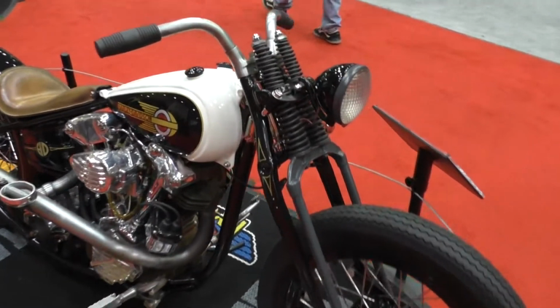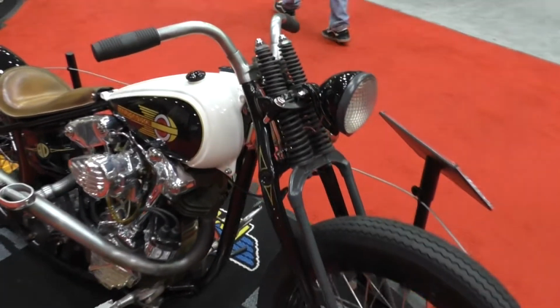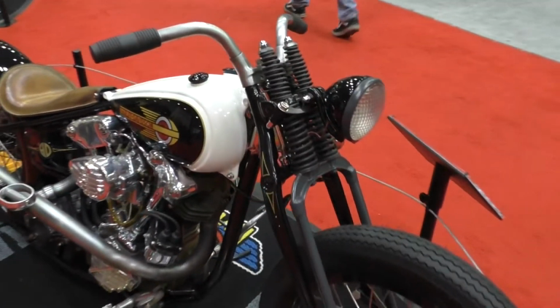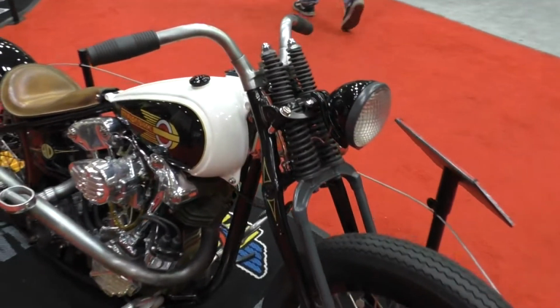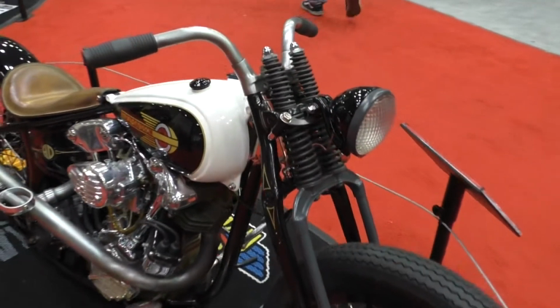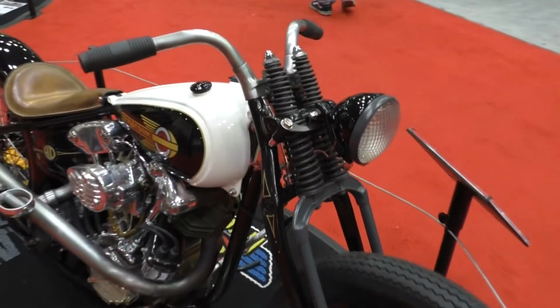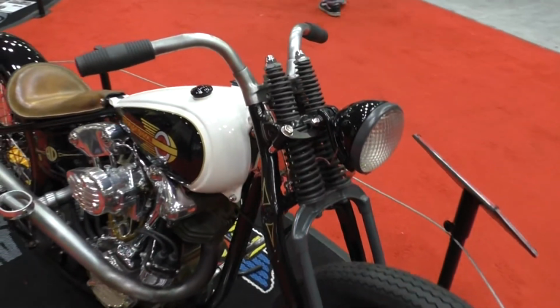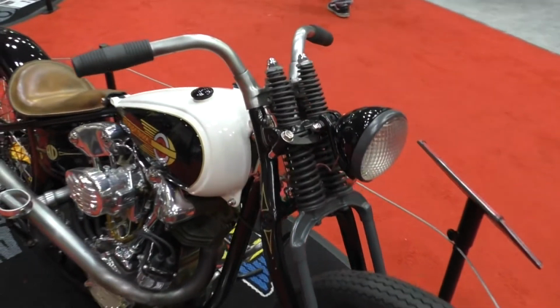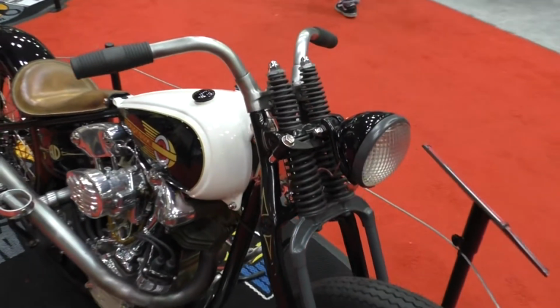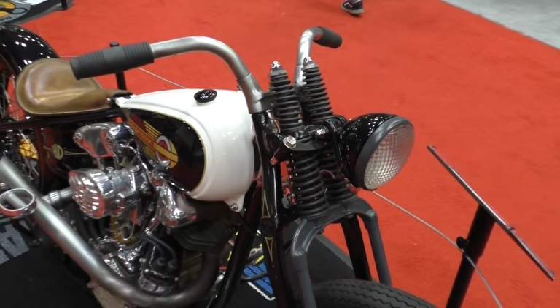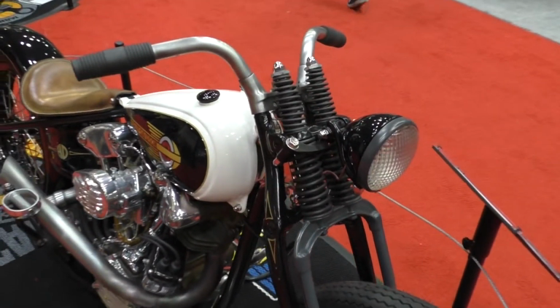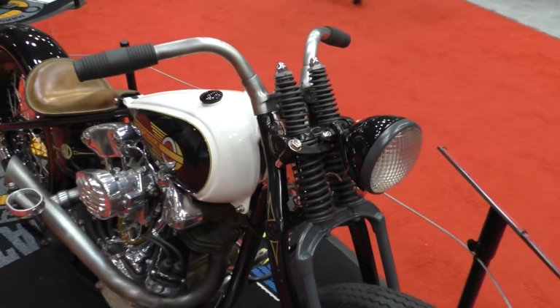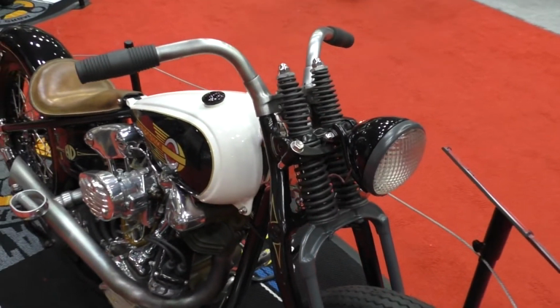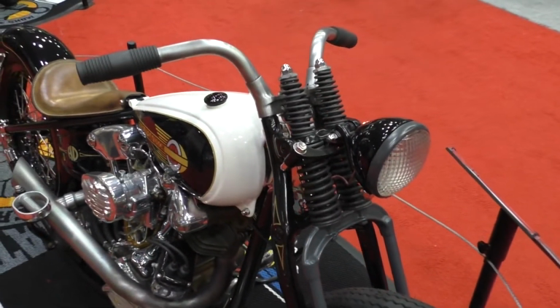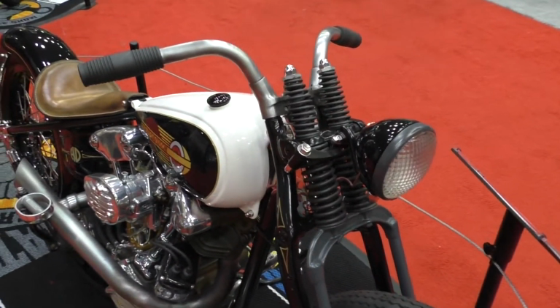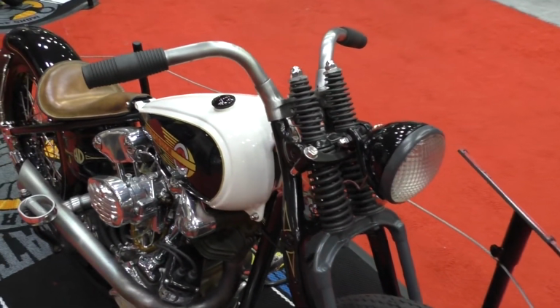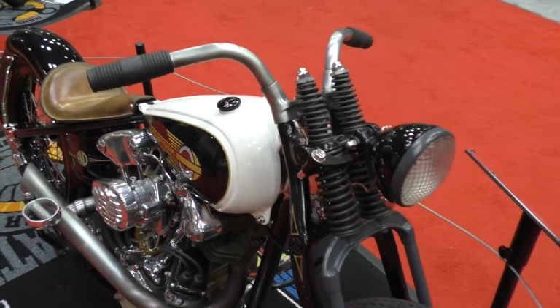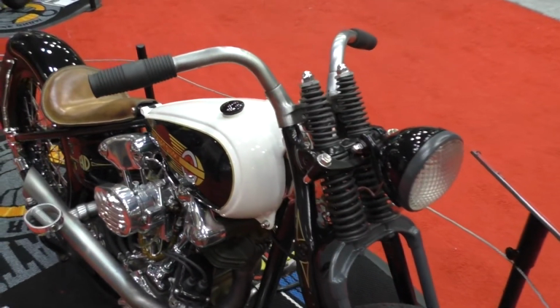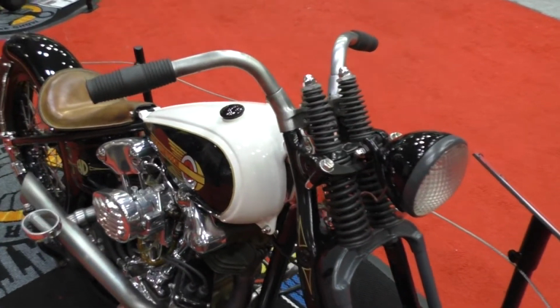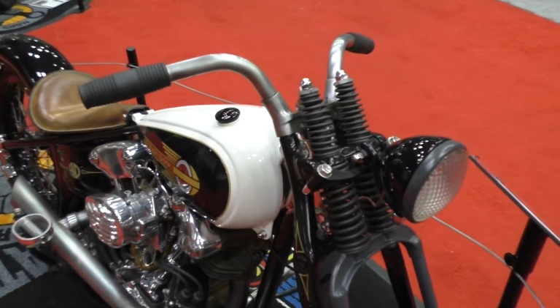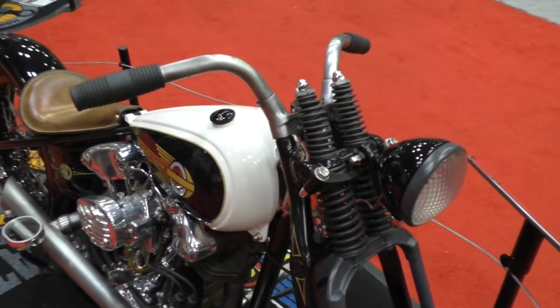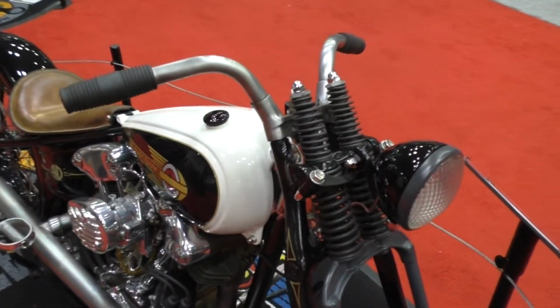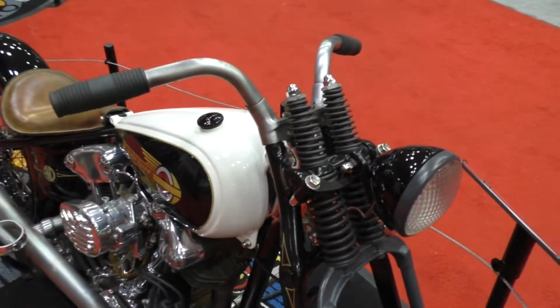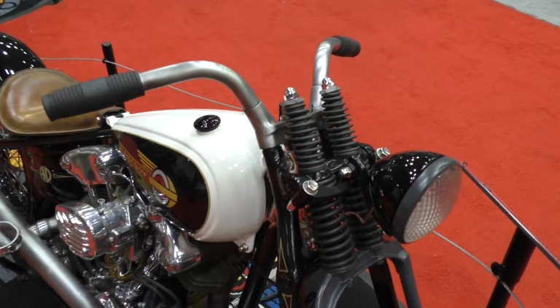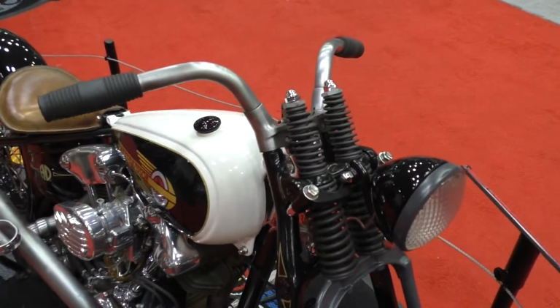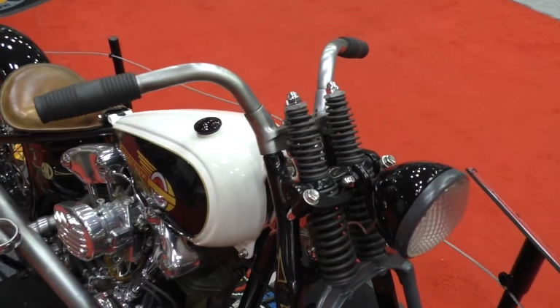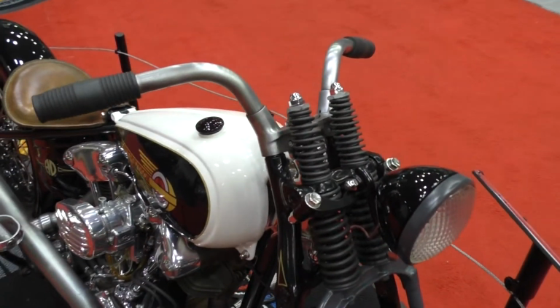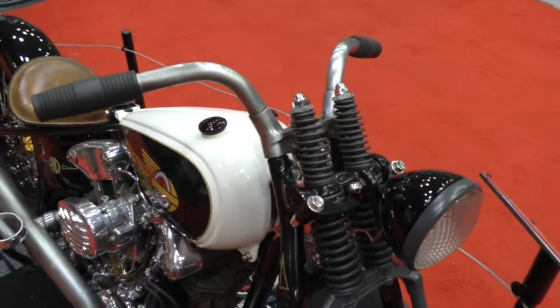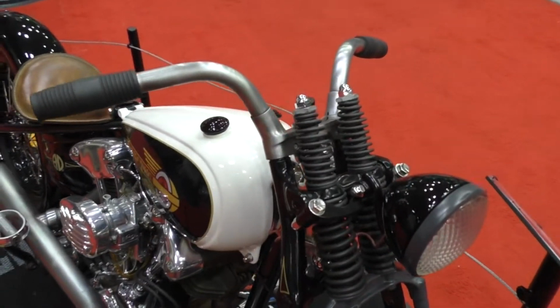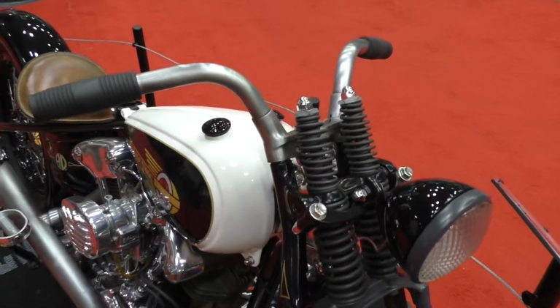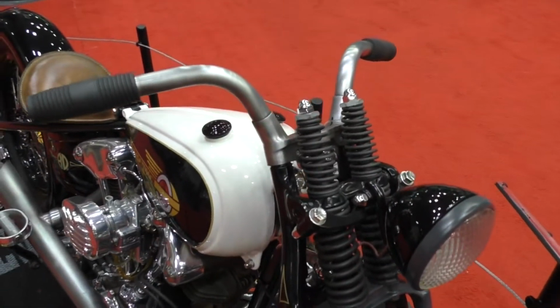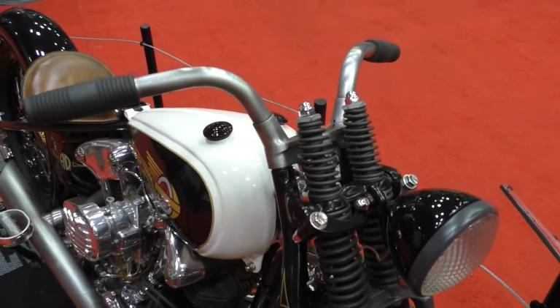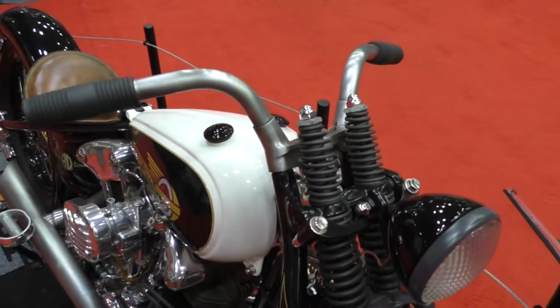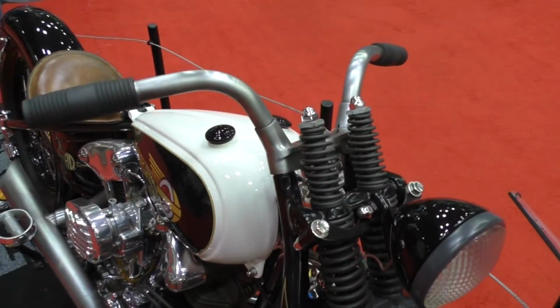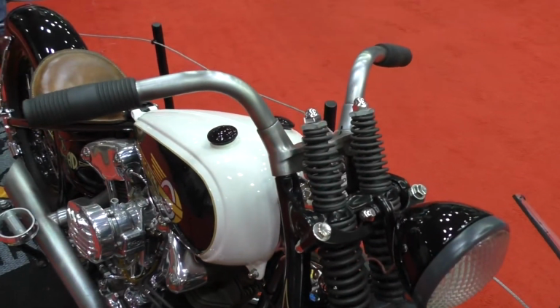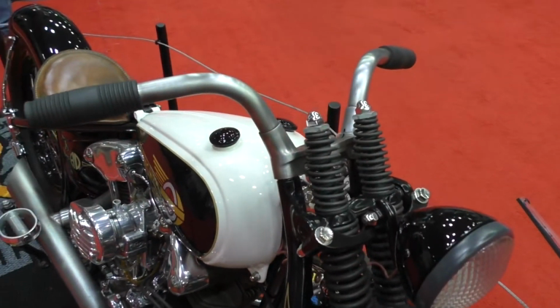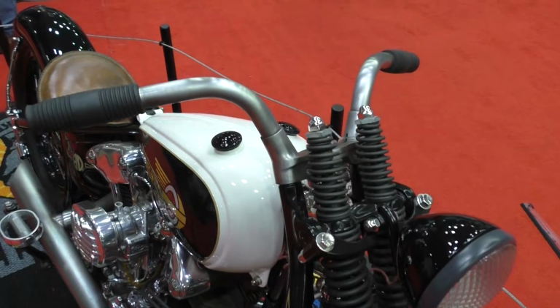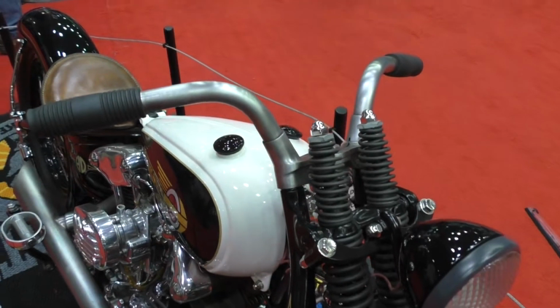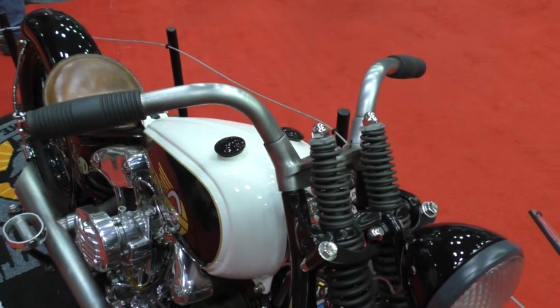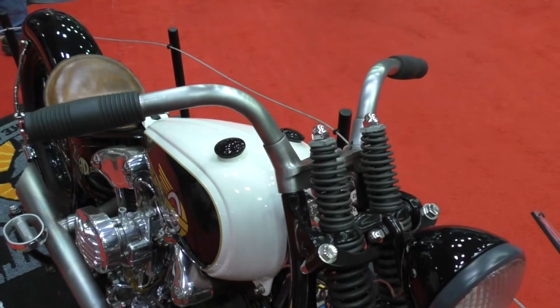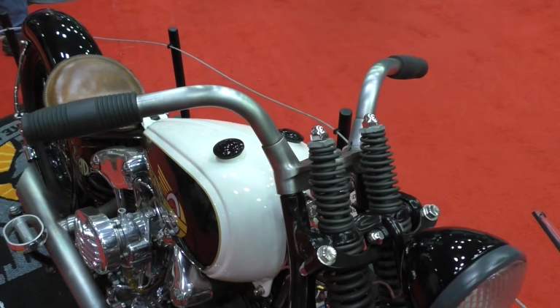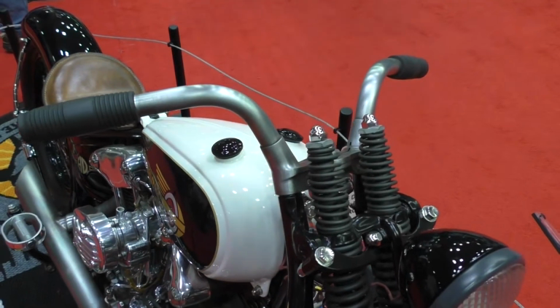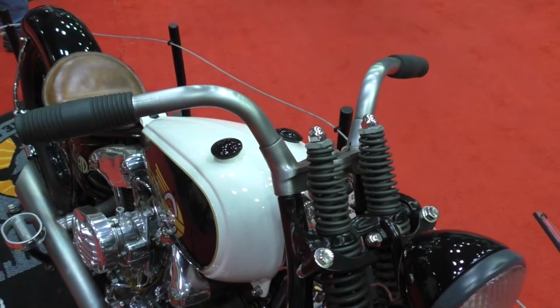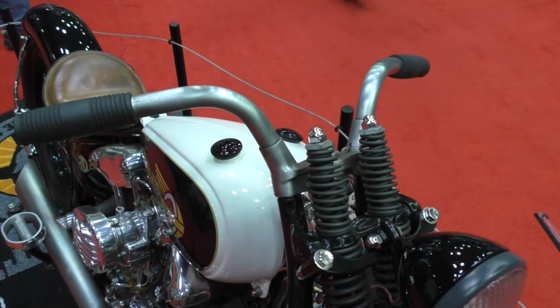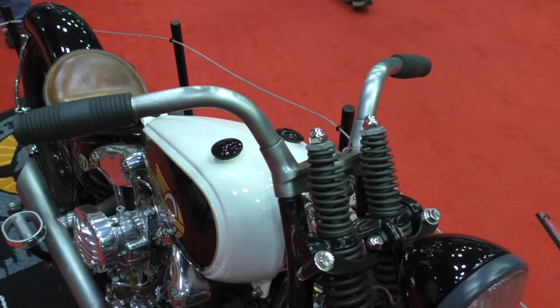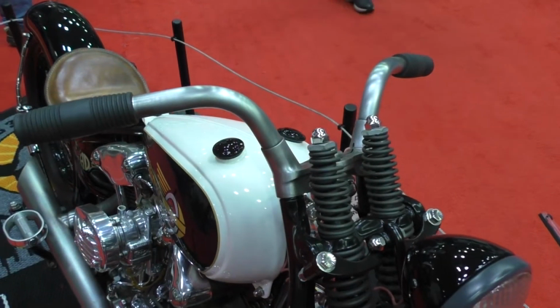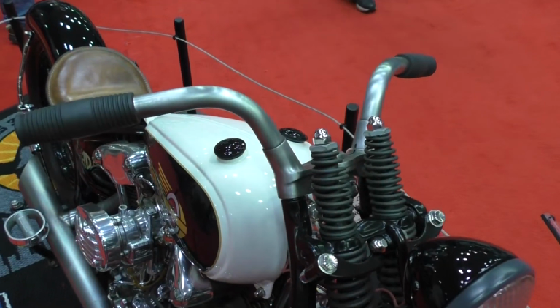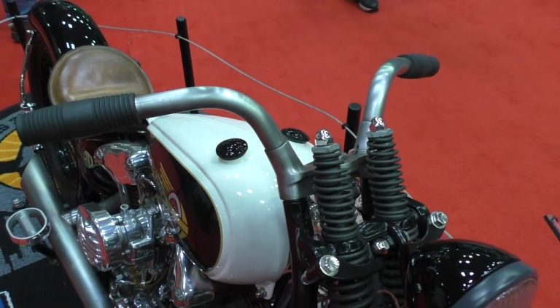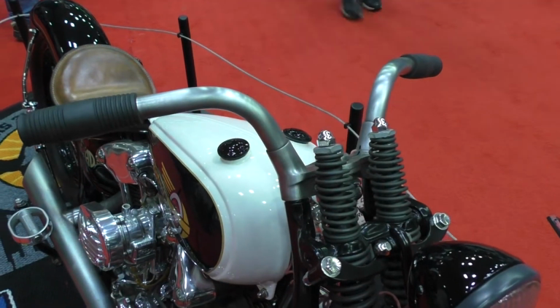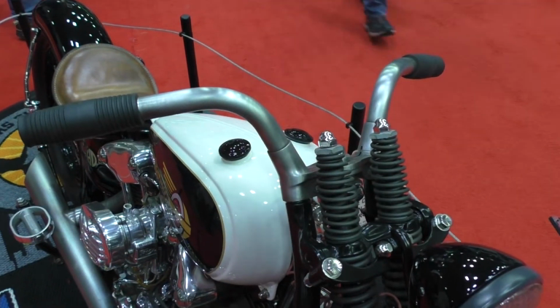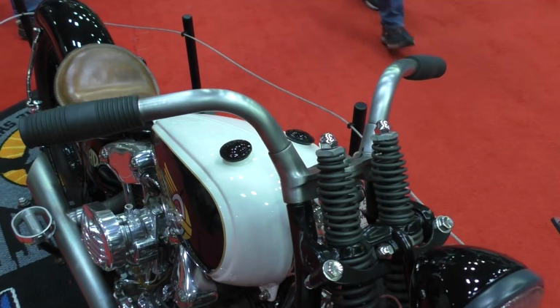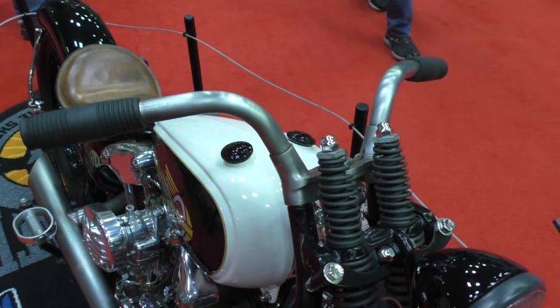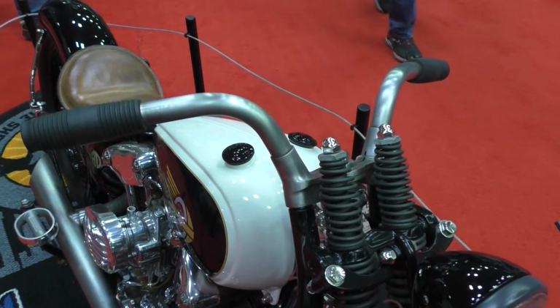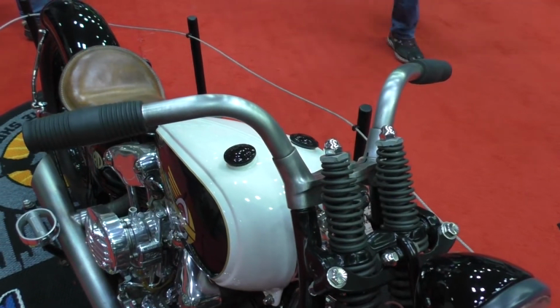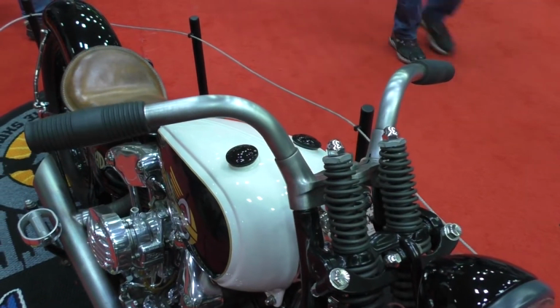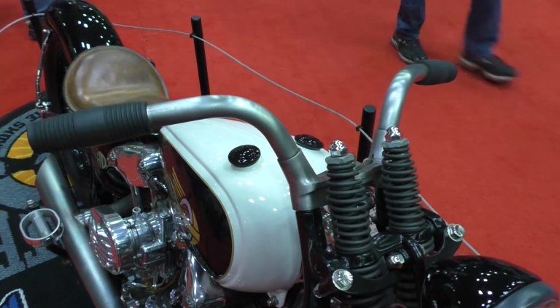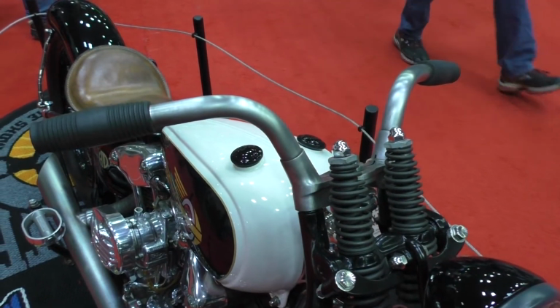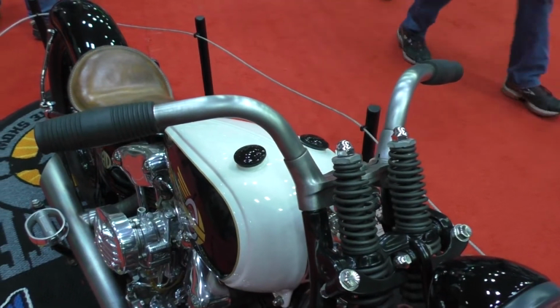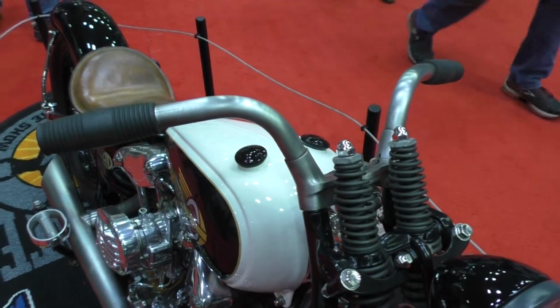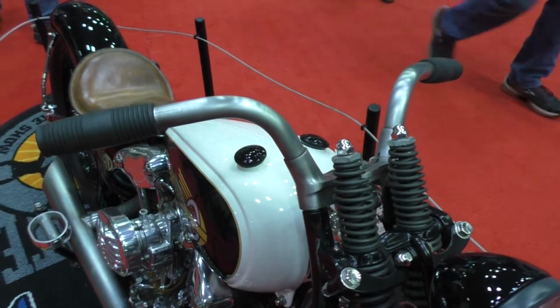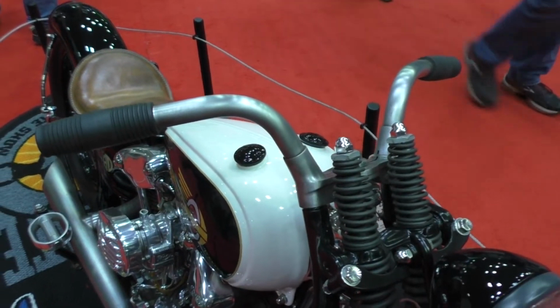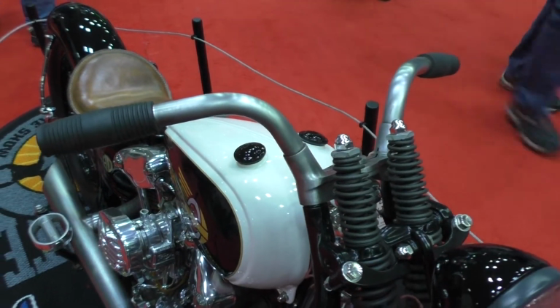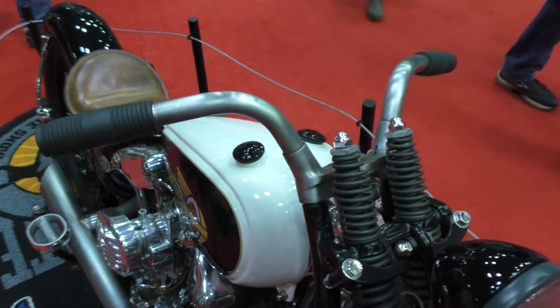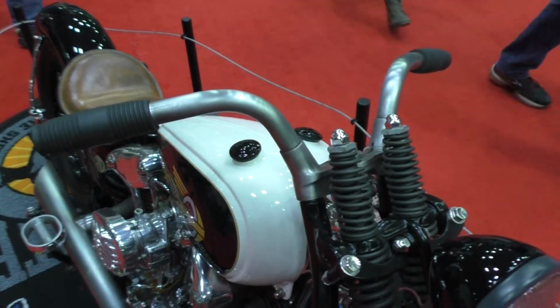Everything you're looking at on the bike was completely hand fabricated. The only thing on it that we didn't really touch was just a factory Harley front end, but everything else we made by hand.